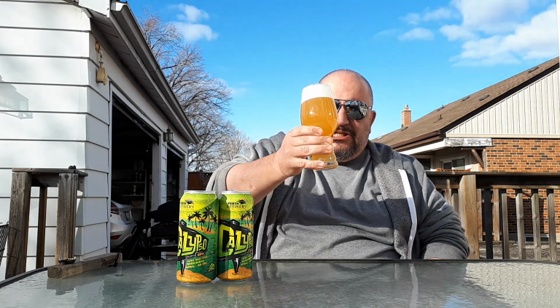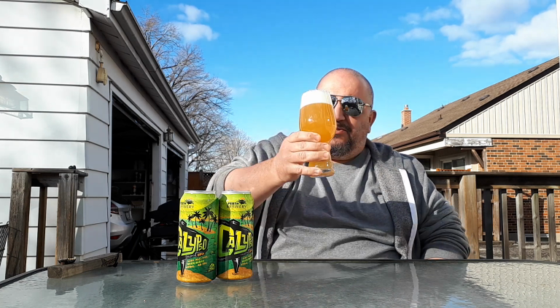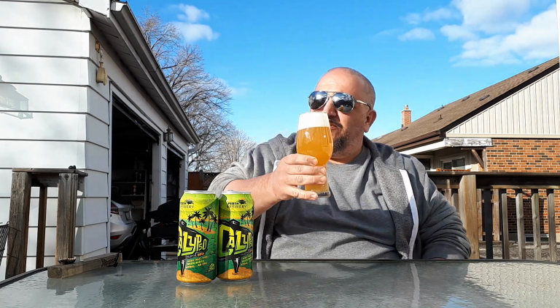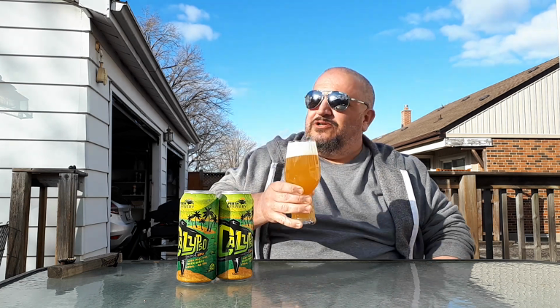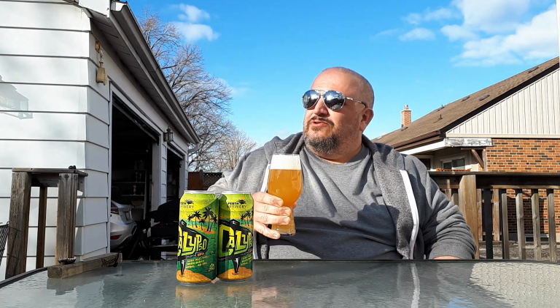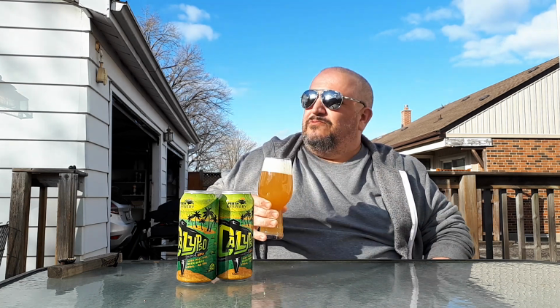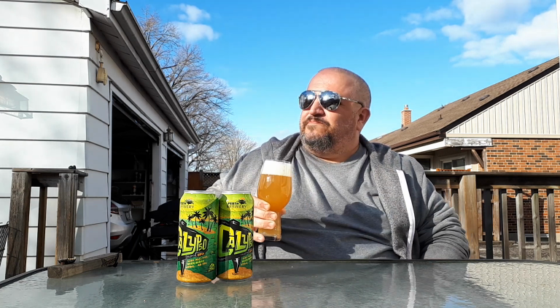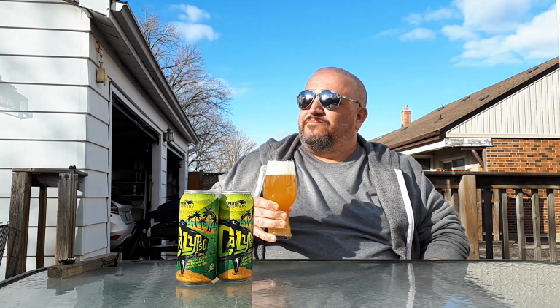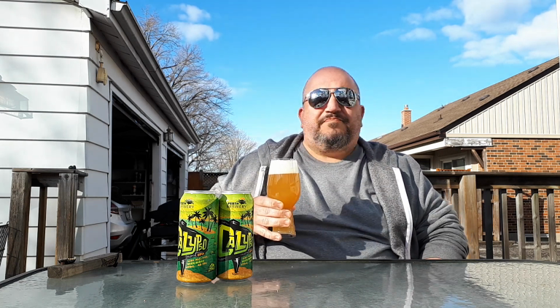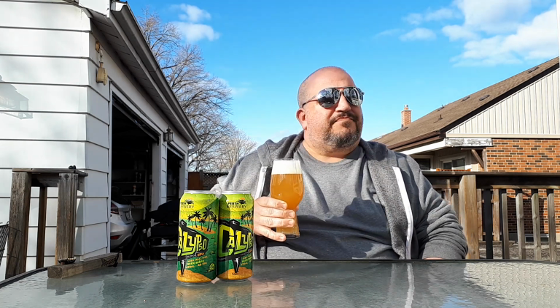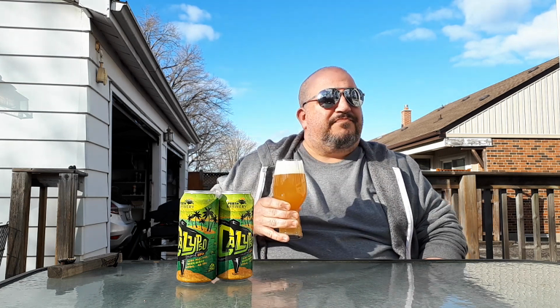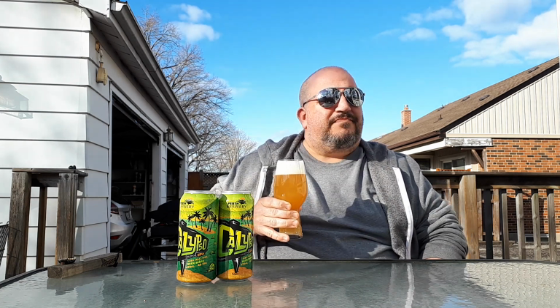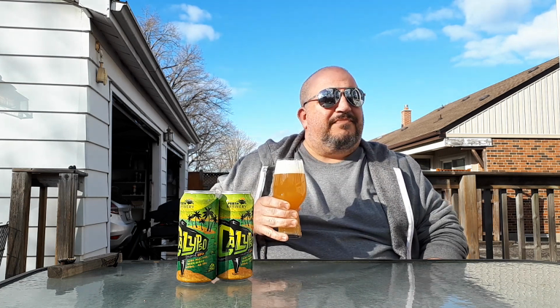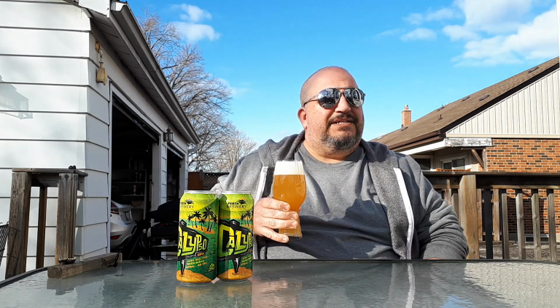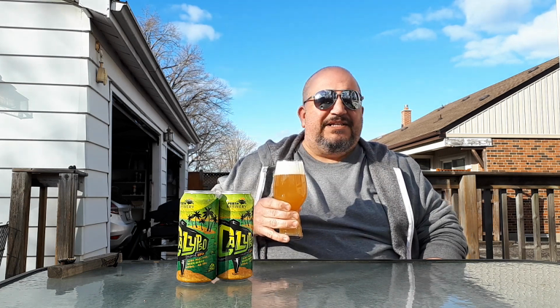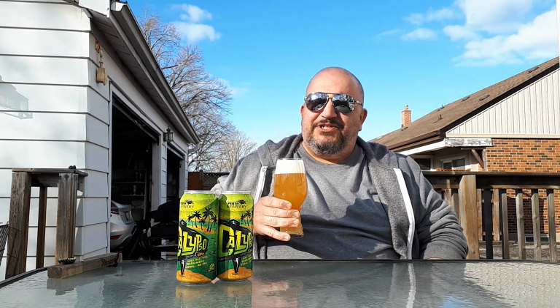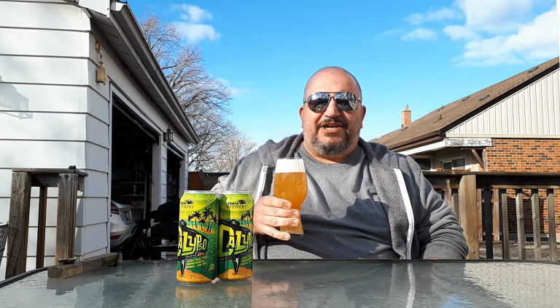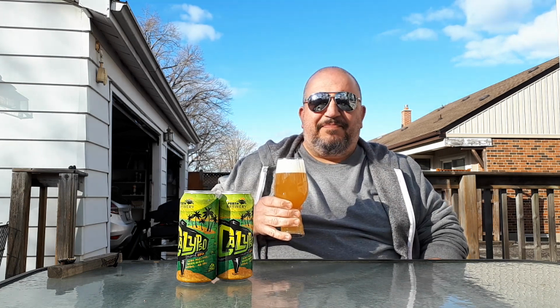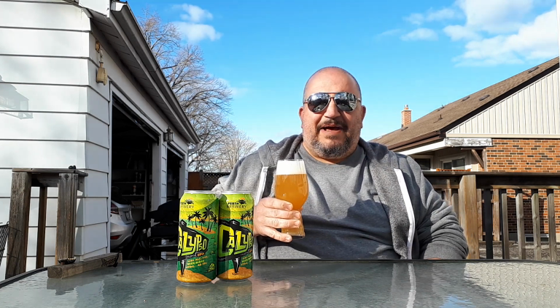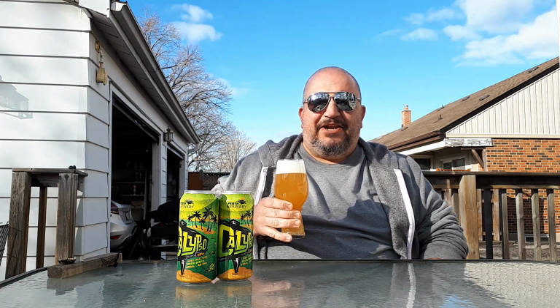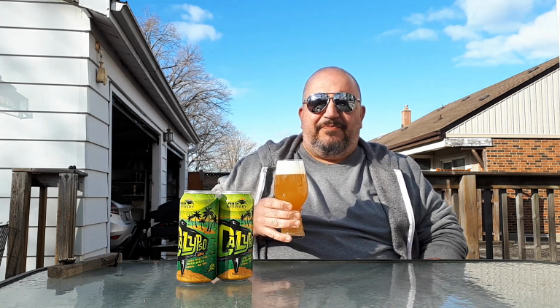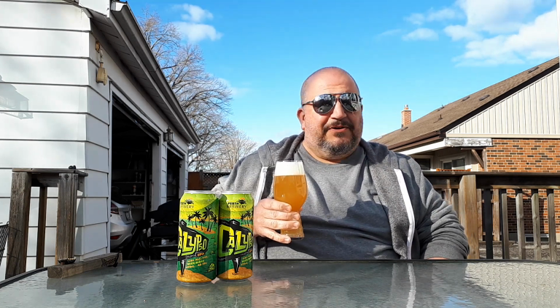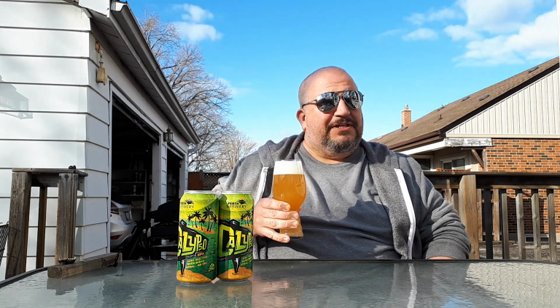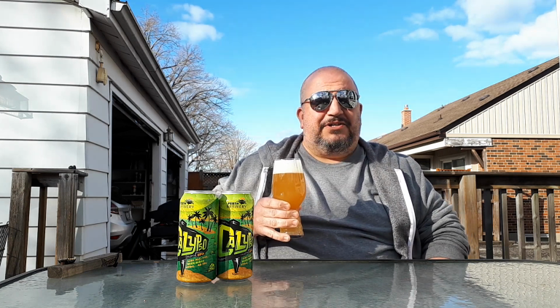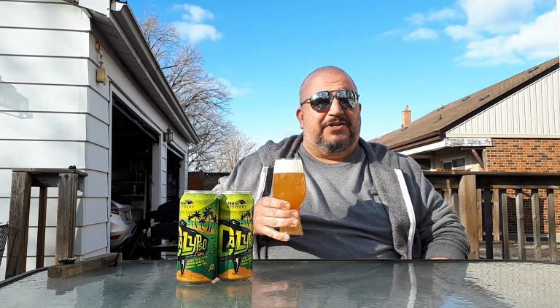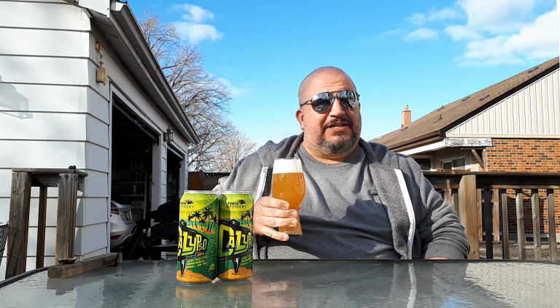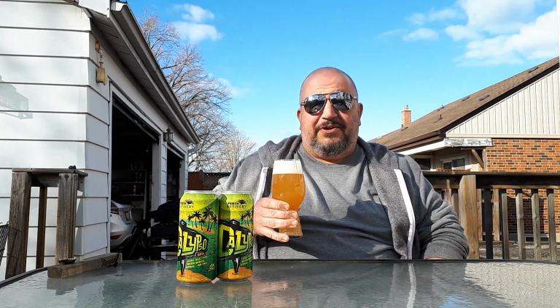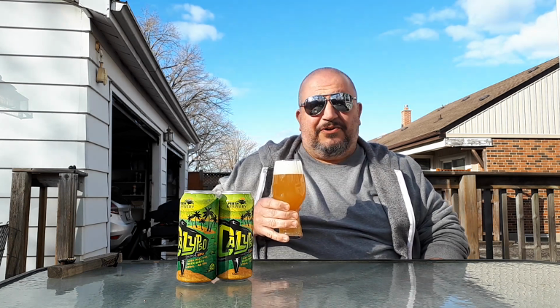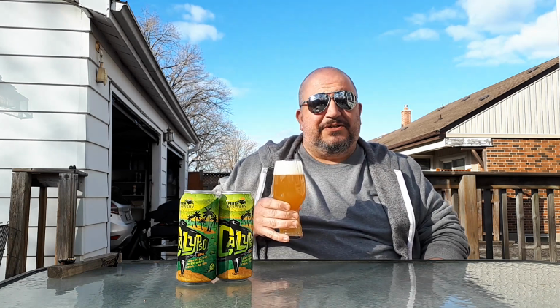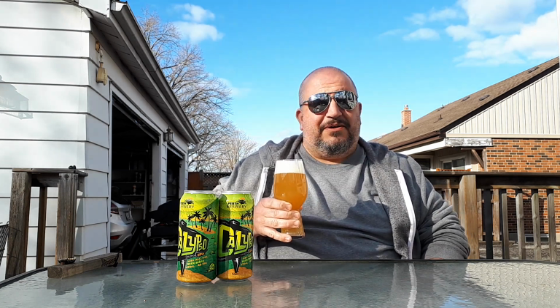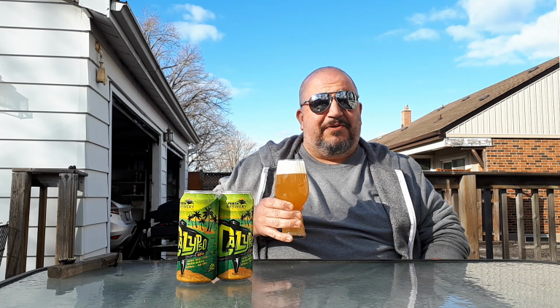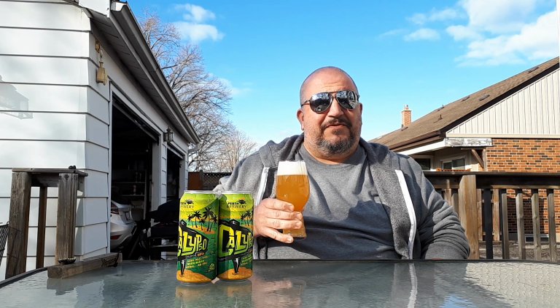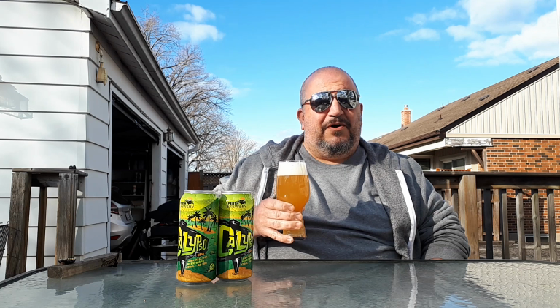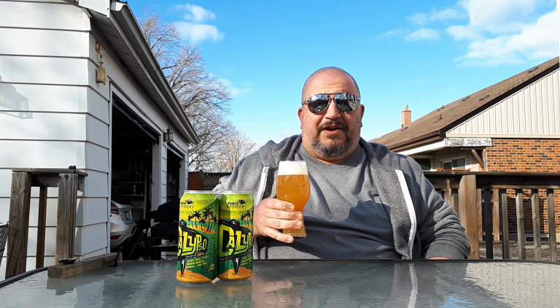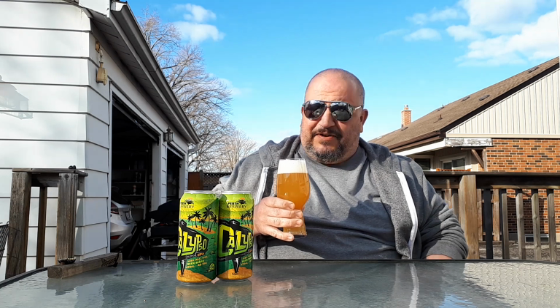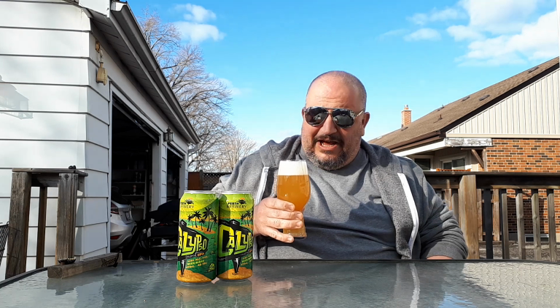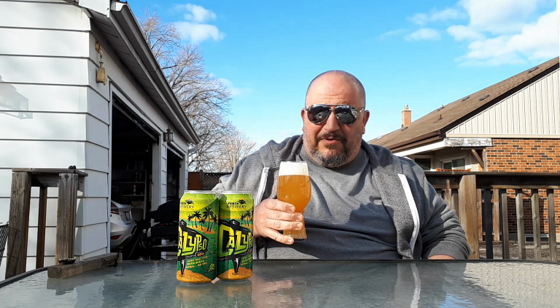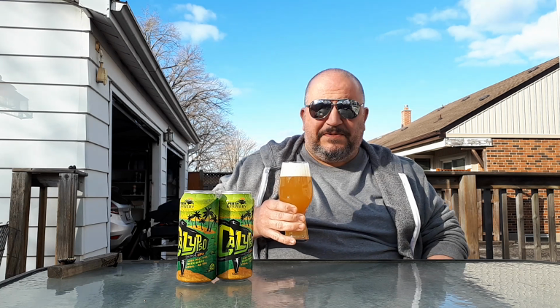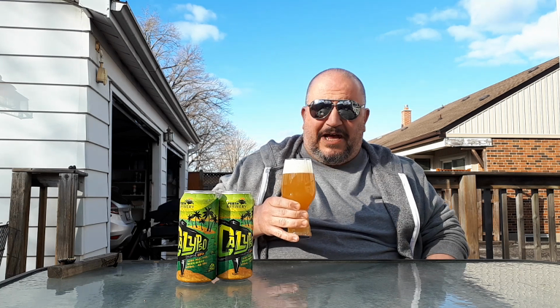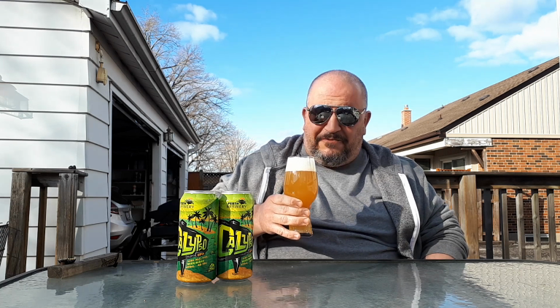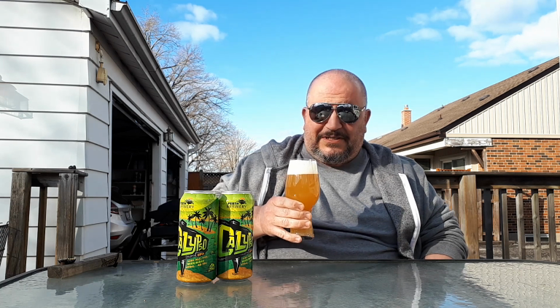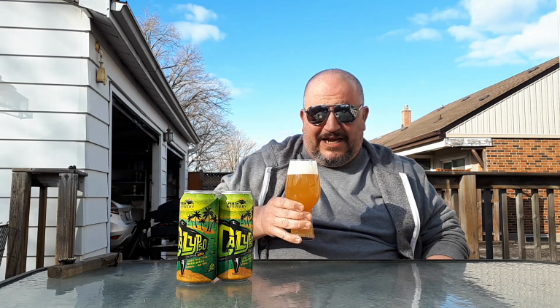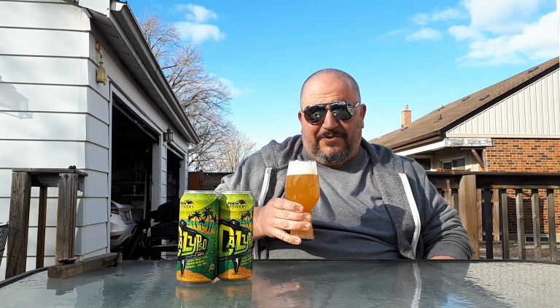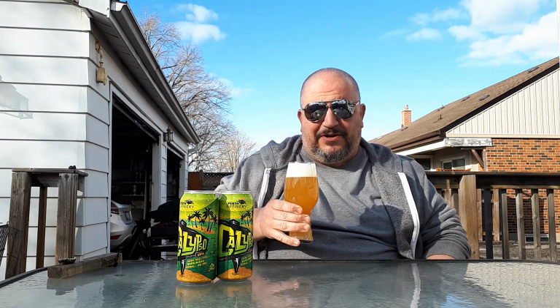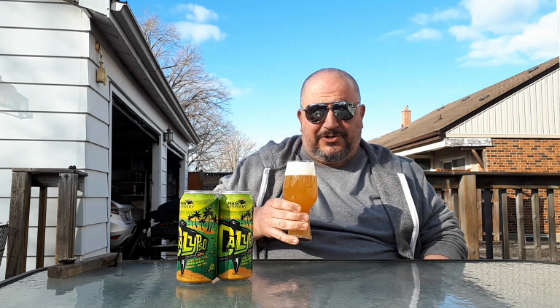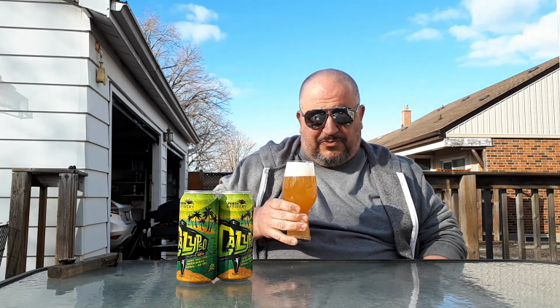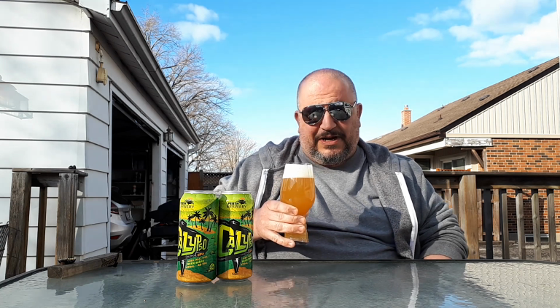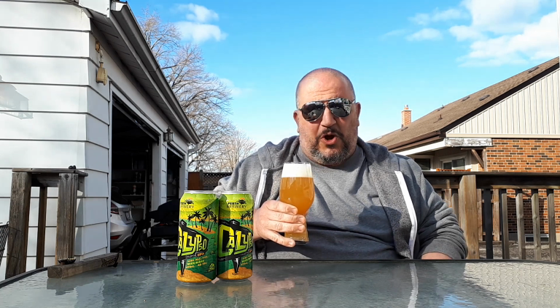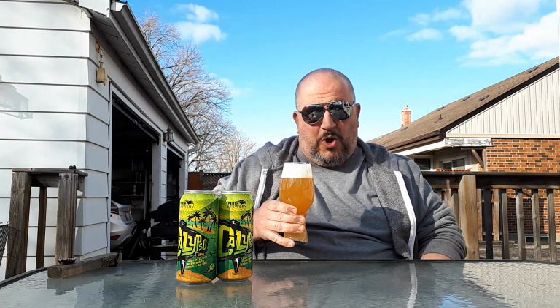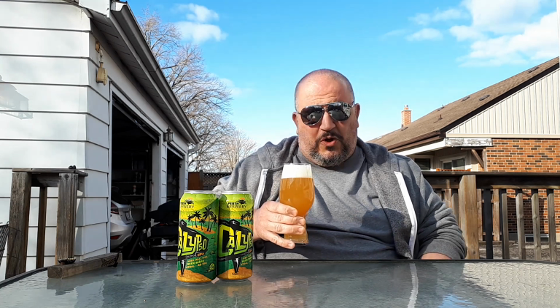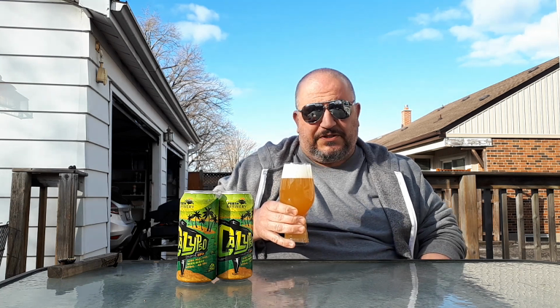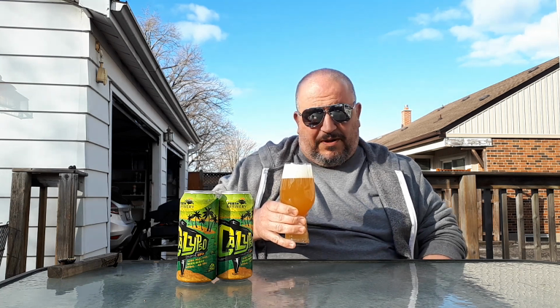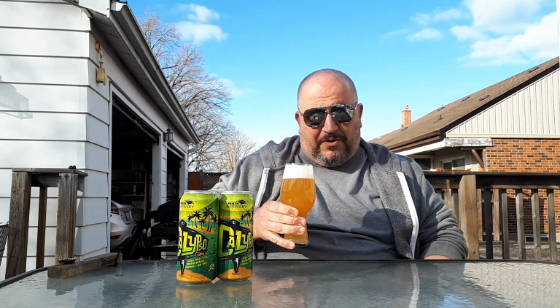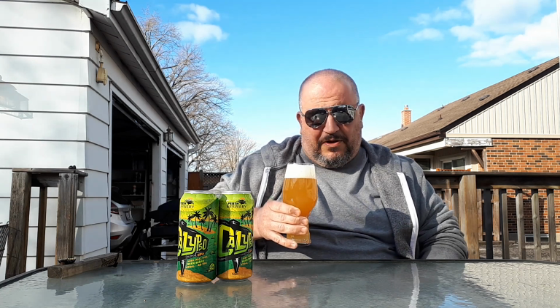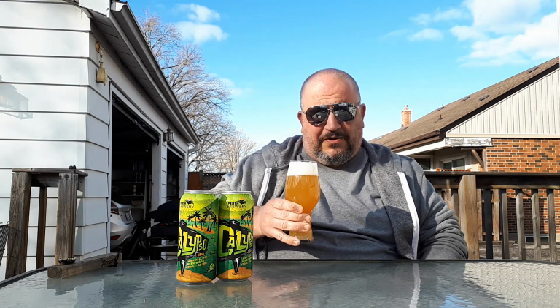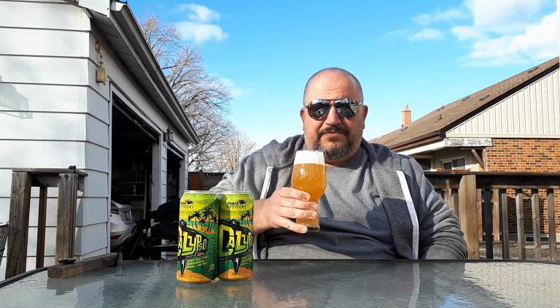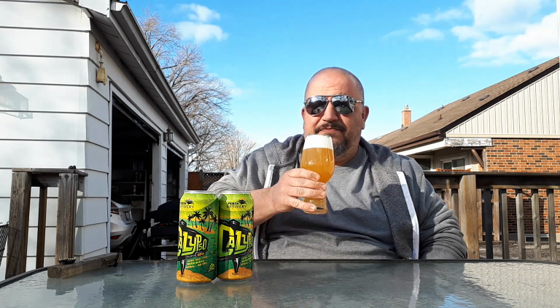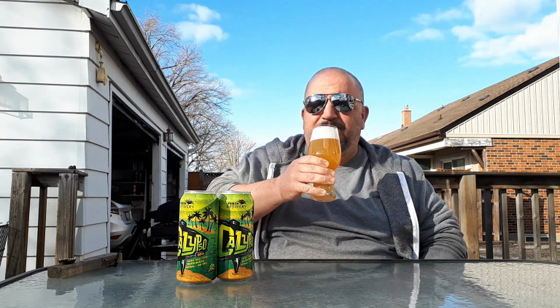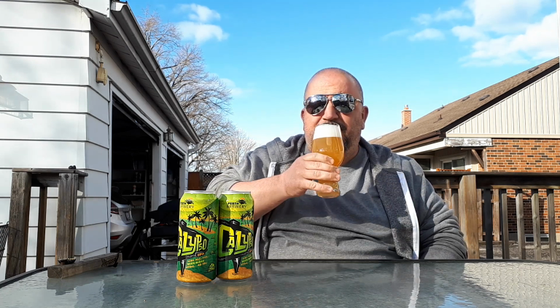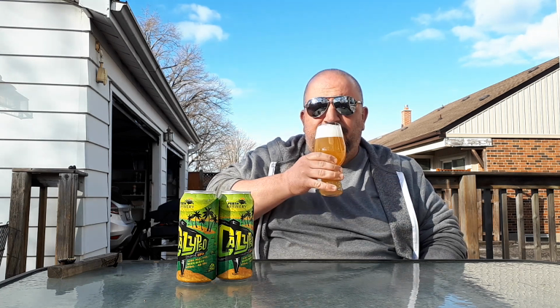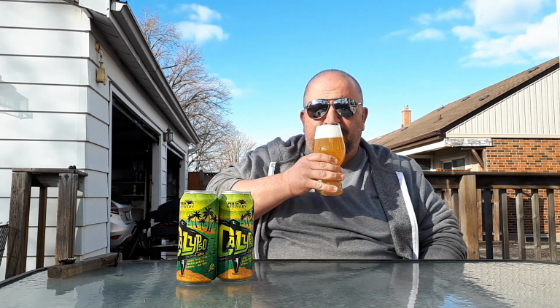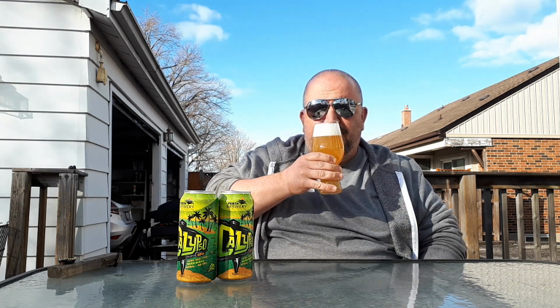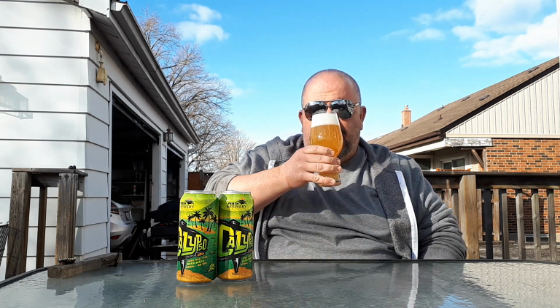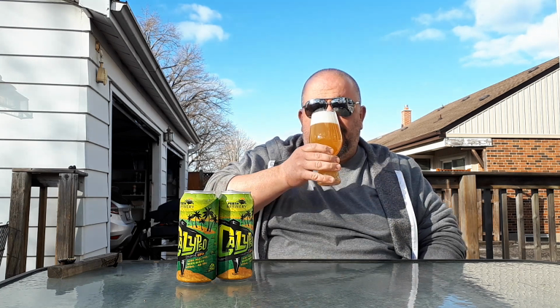Cheers to sunshine patio beers! Listen, I'll stay out here all summer if you want. If it helps, I will stay out here and drink all summer long. Cheers.